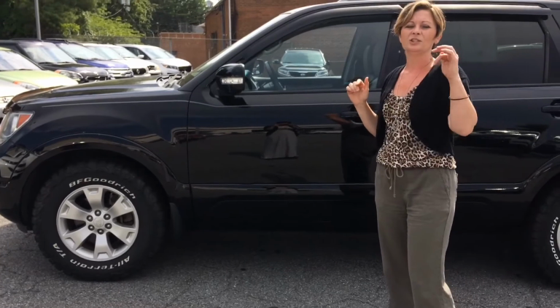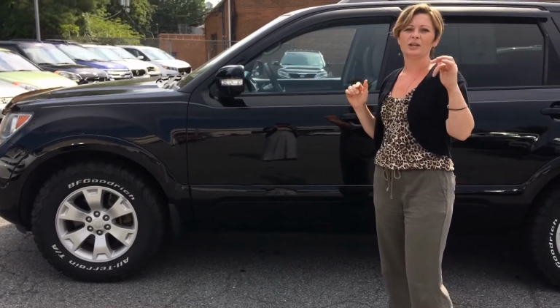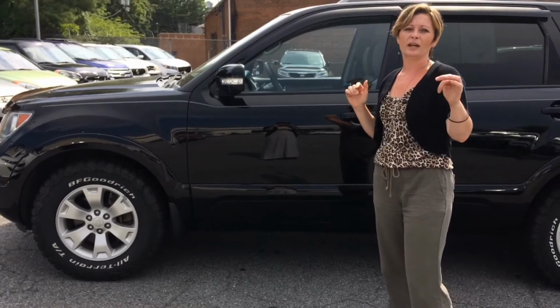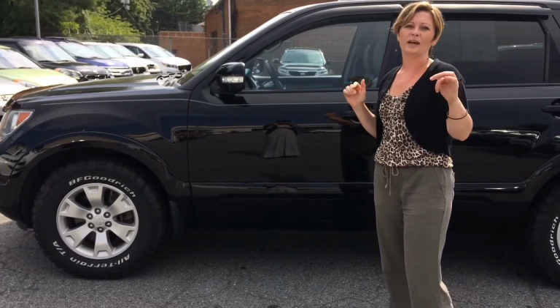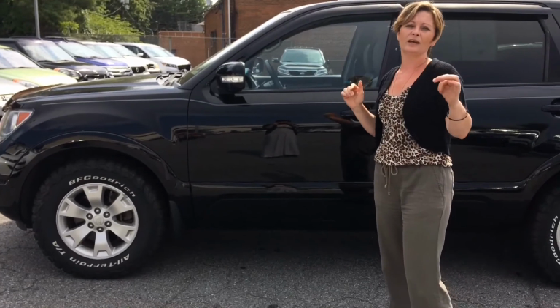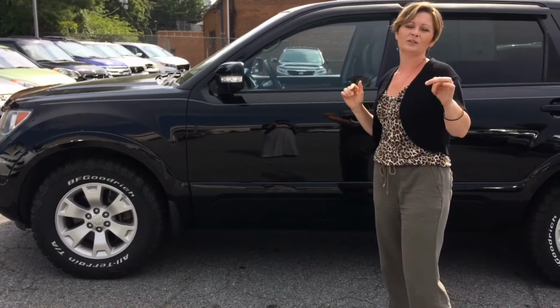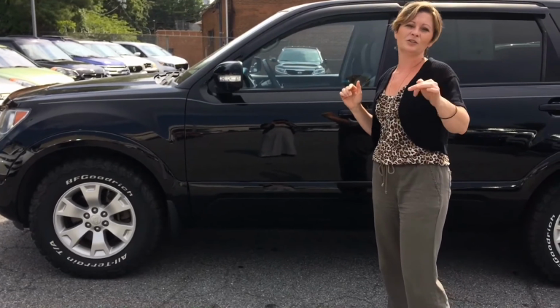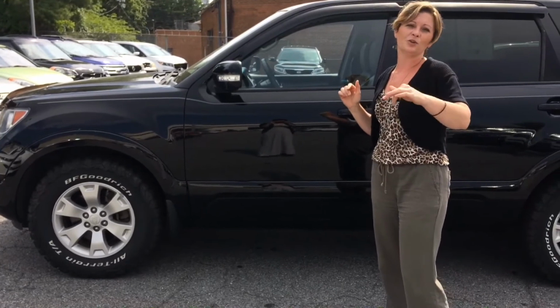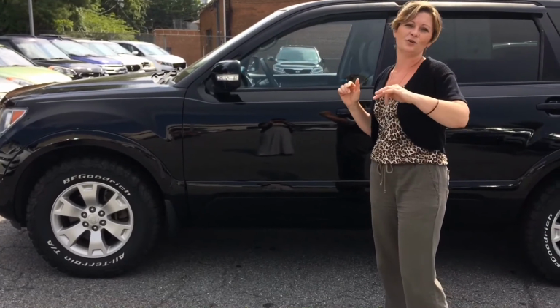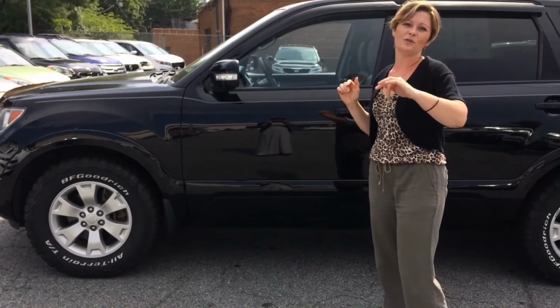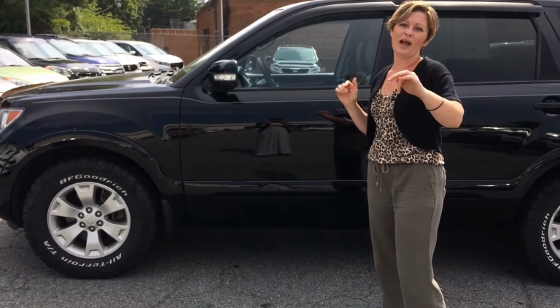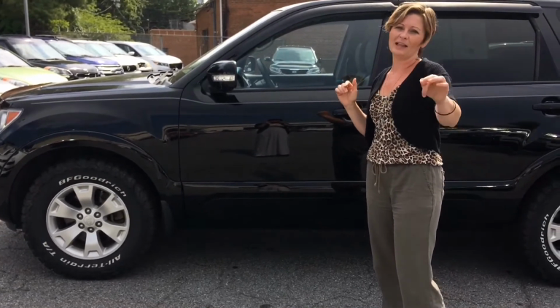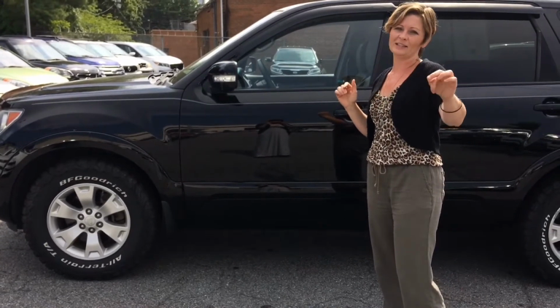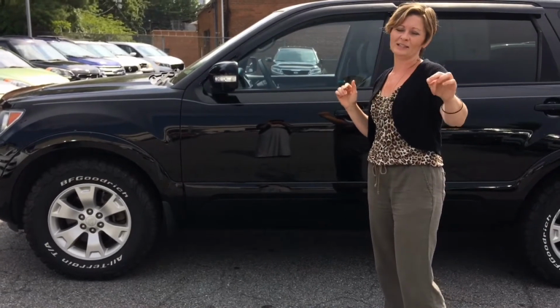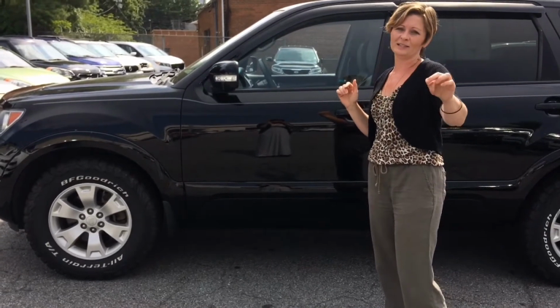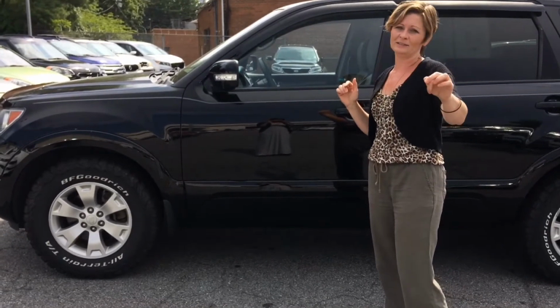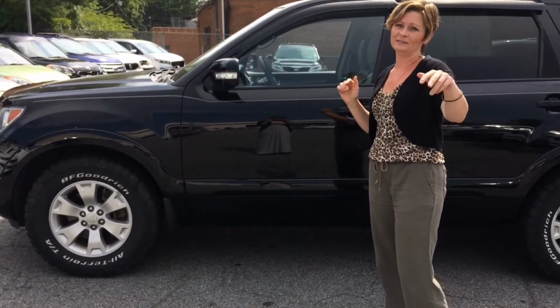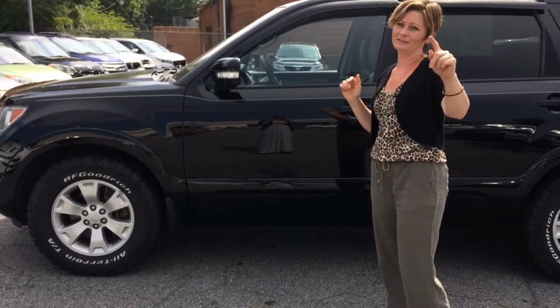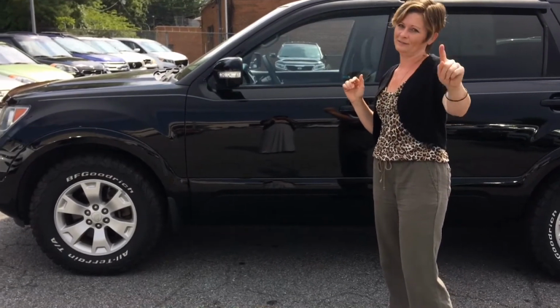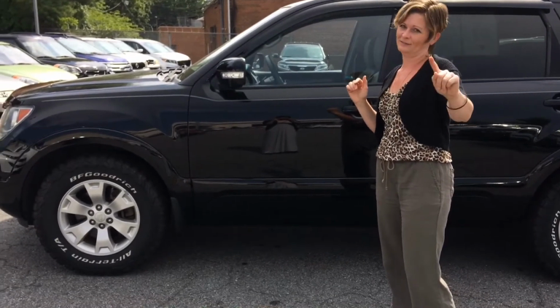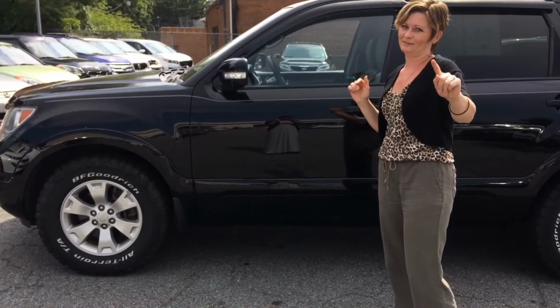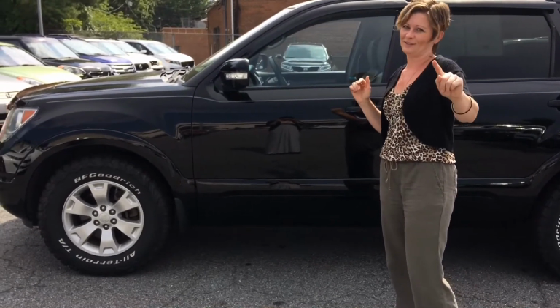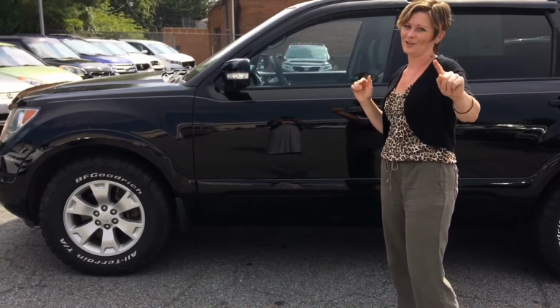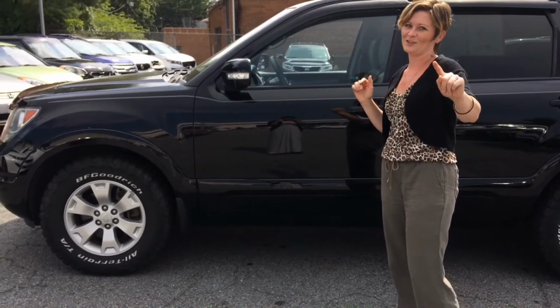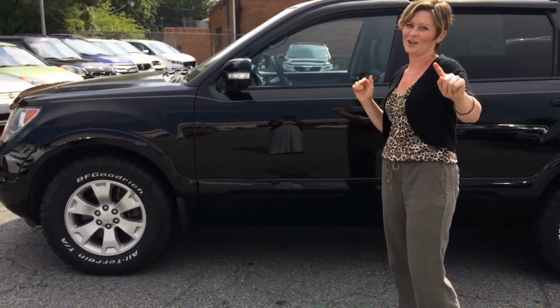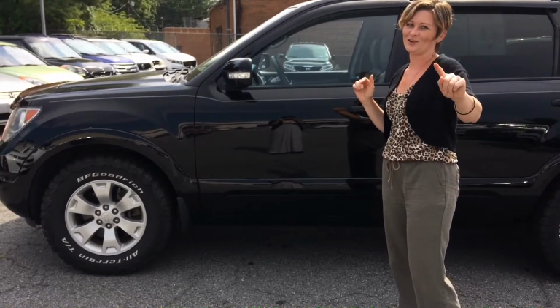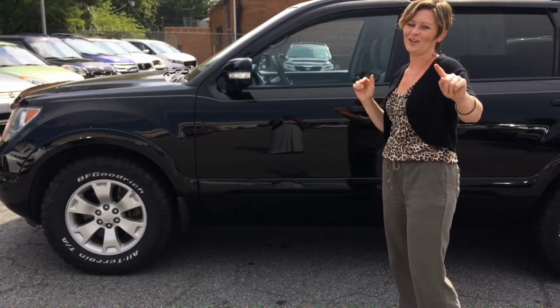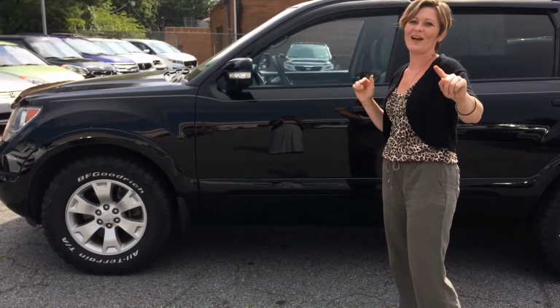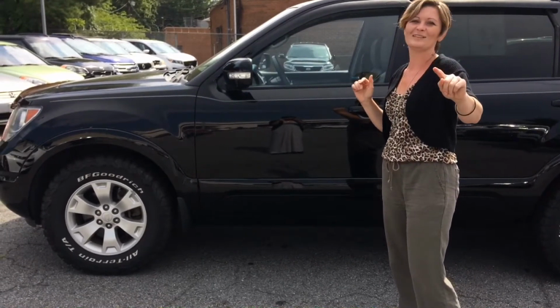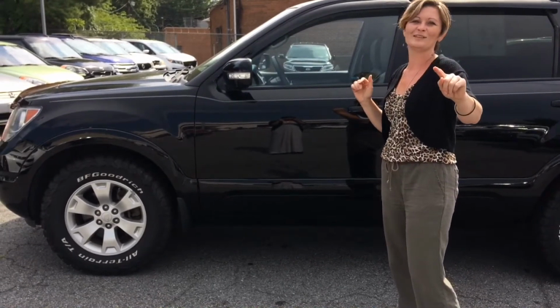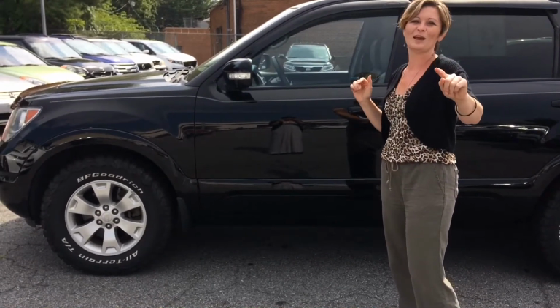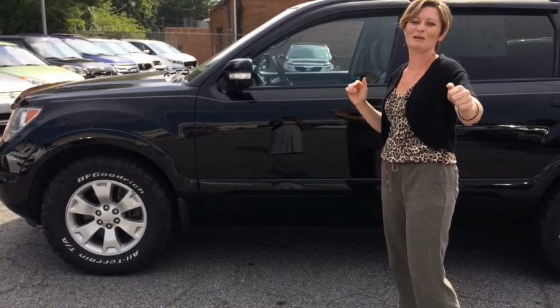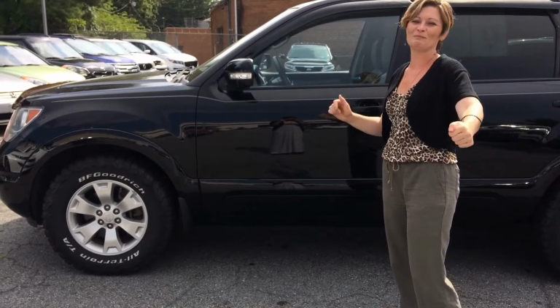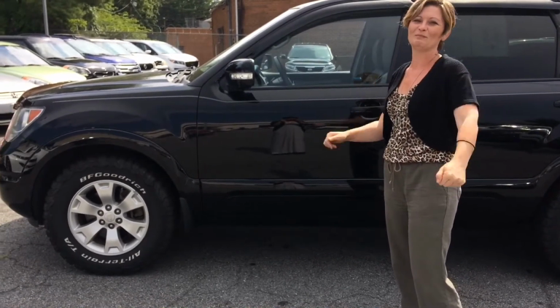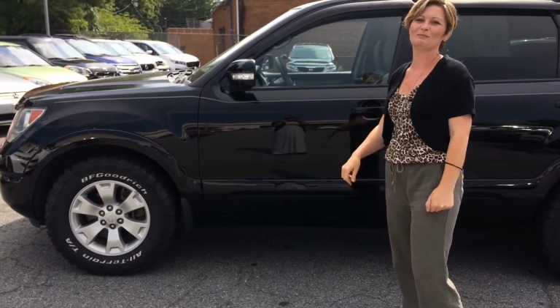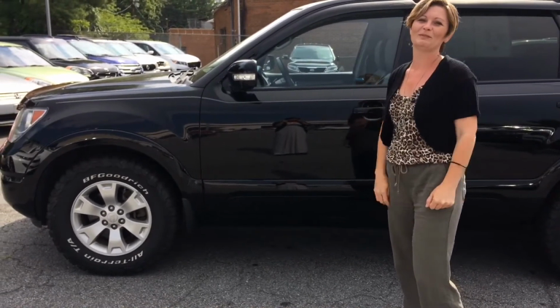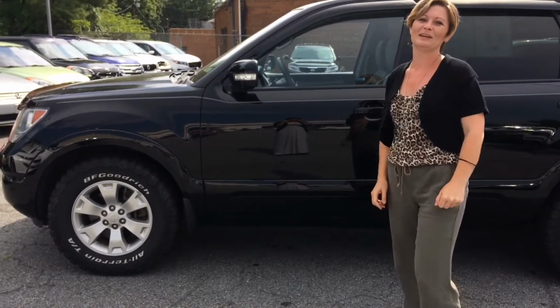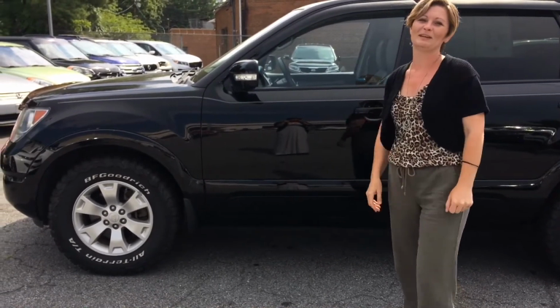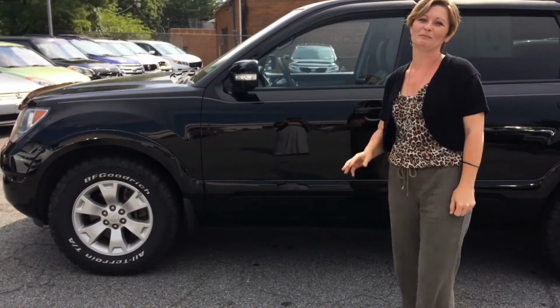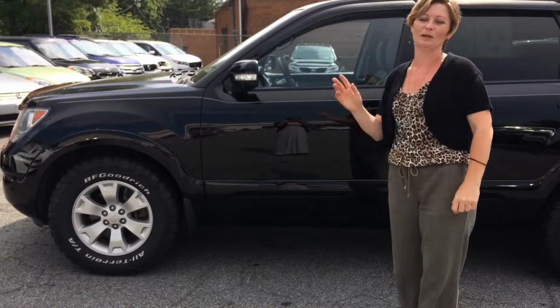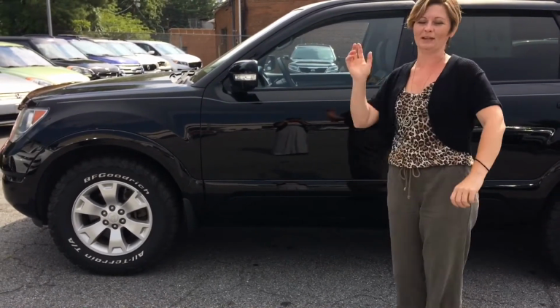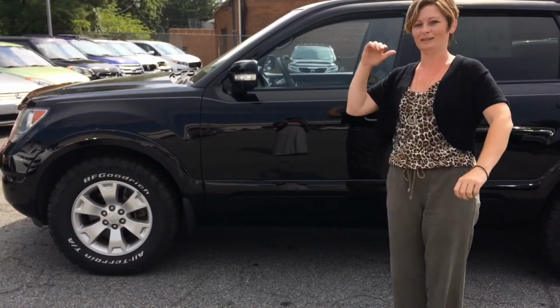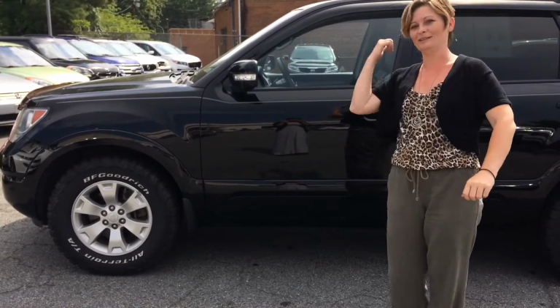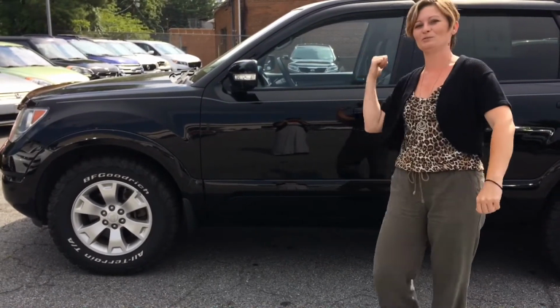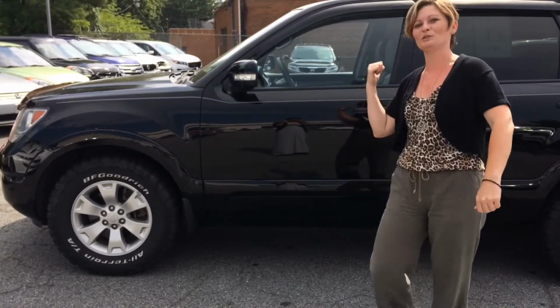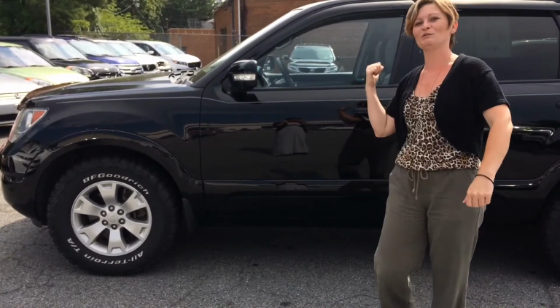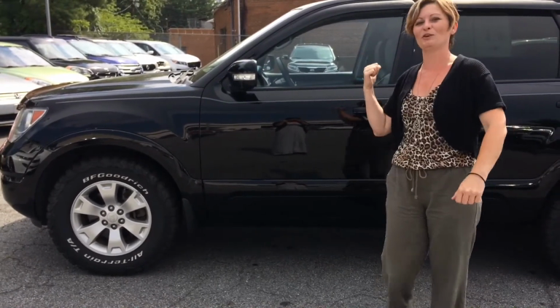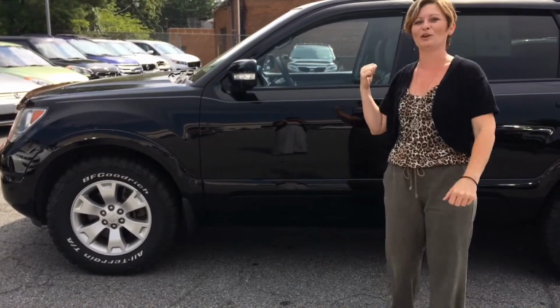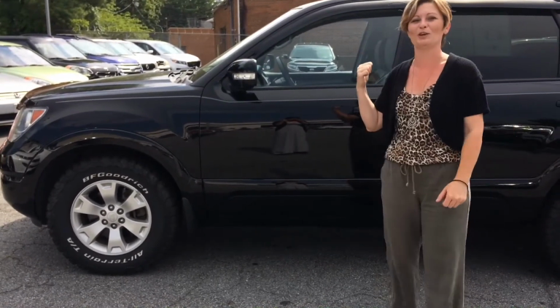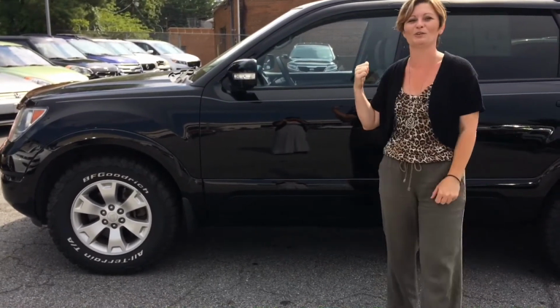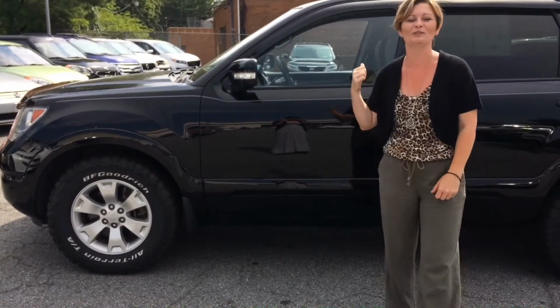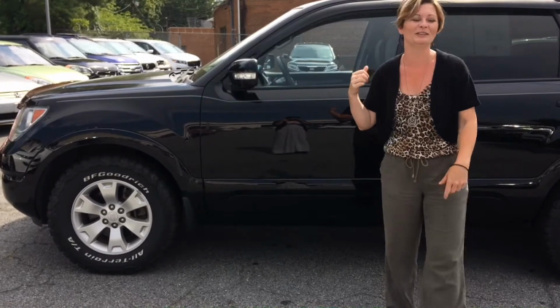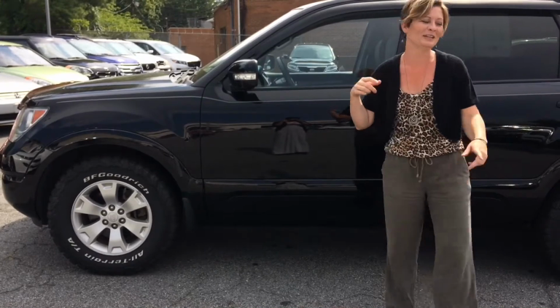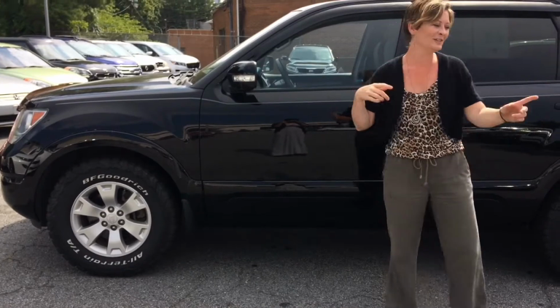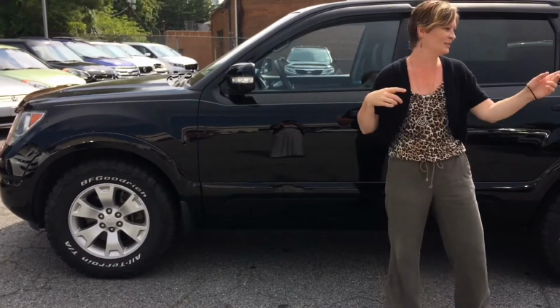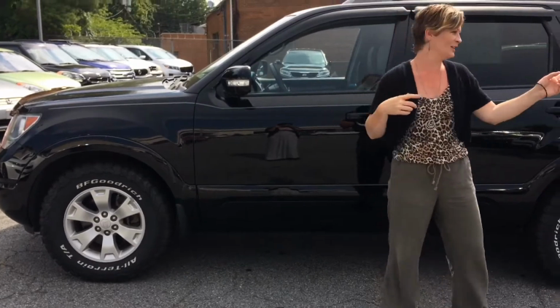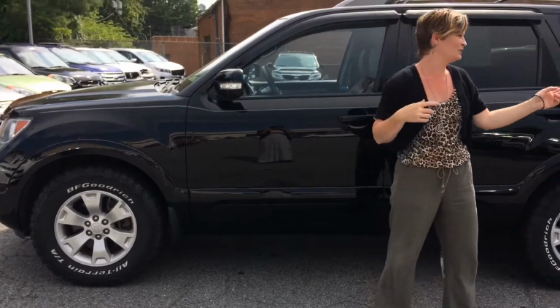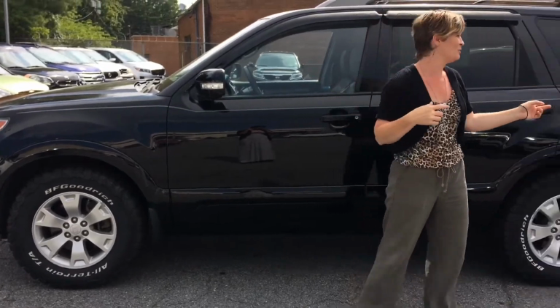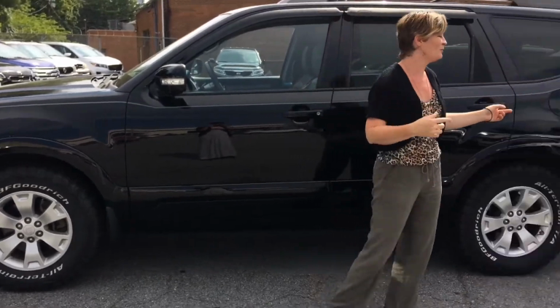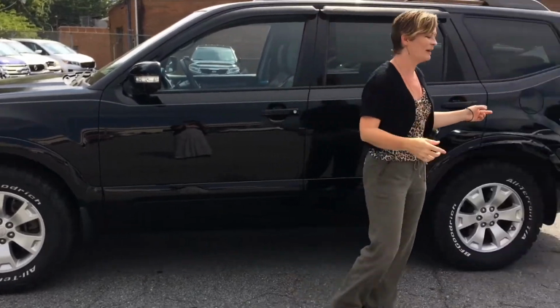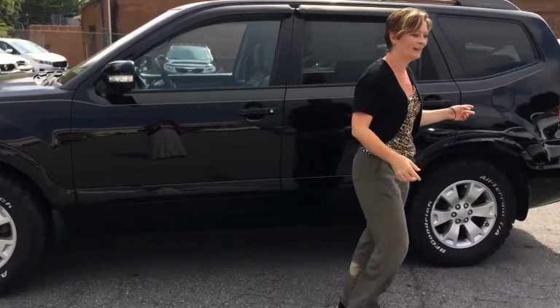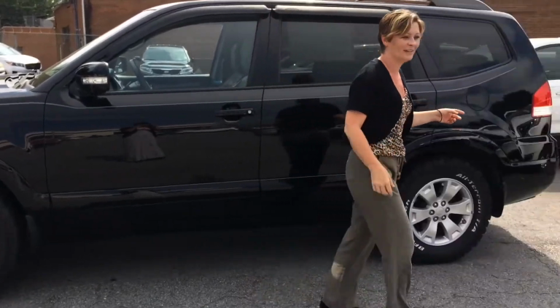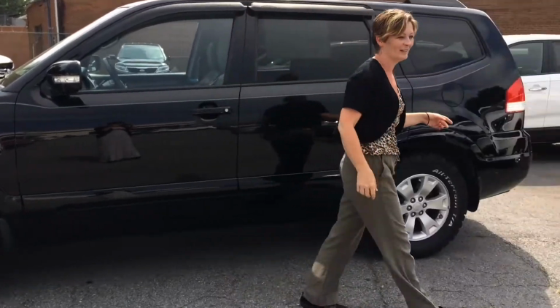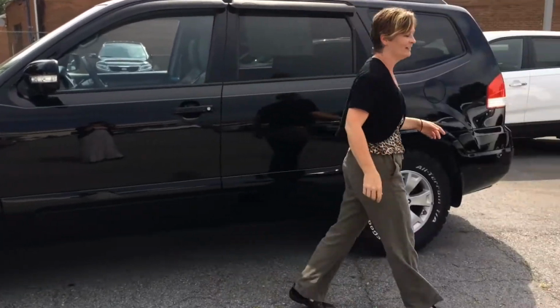Shout out to Allison — not saying your last name, but this one's for you. So let's walk back here.